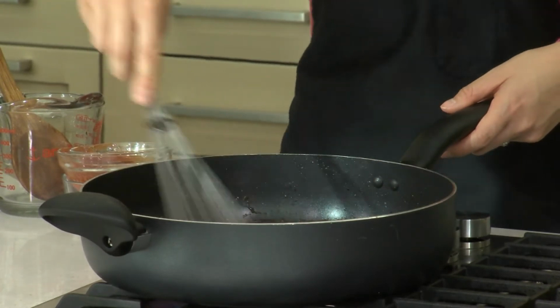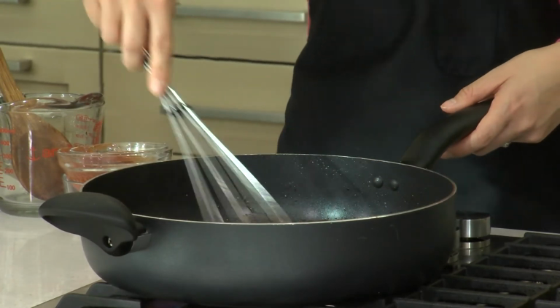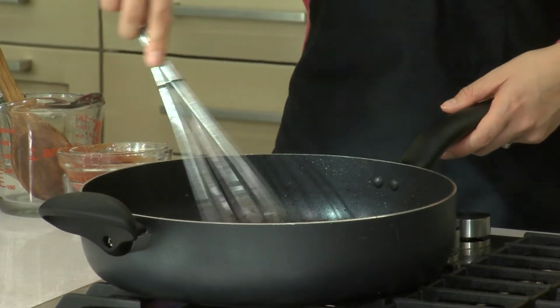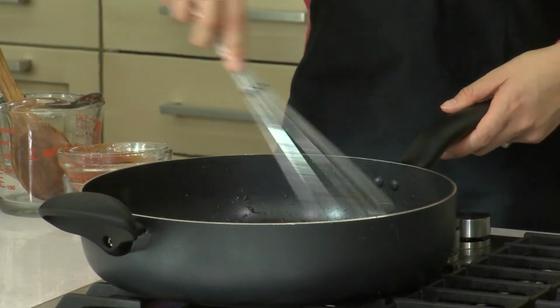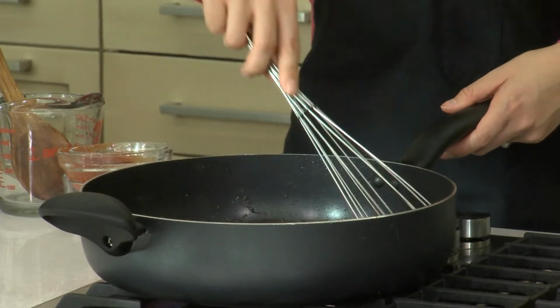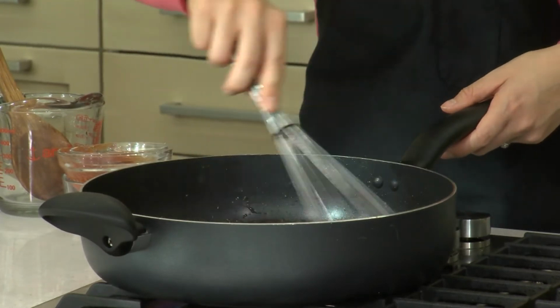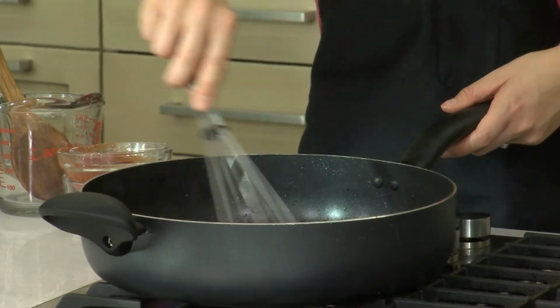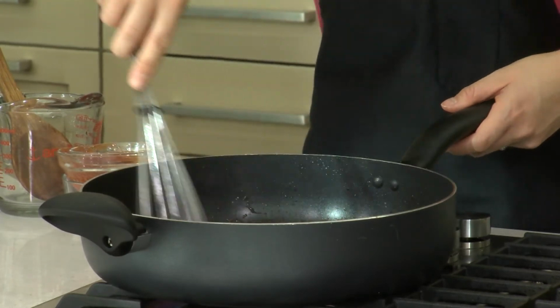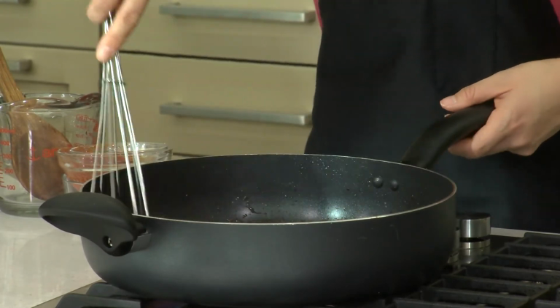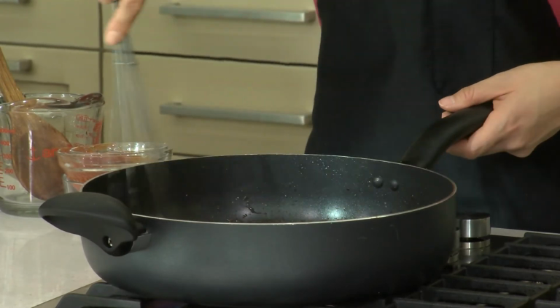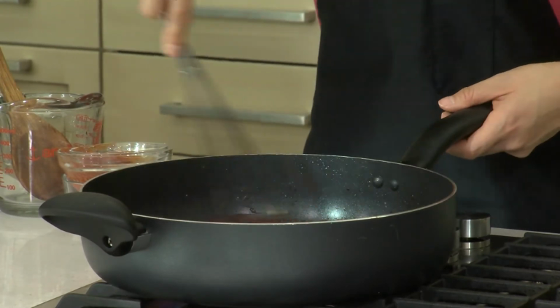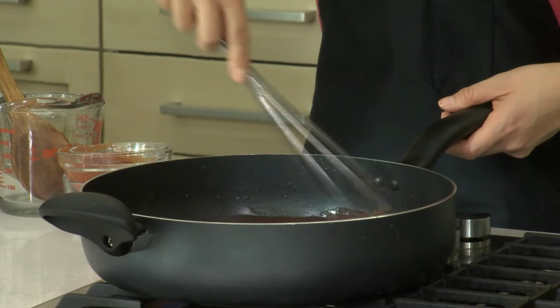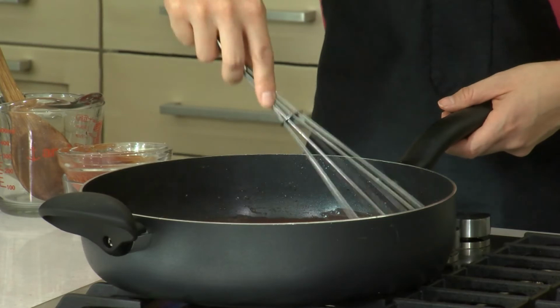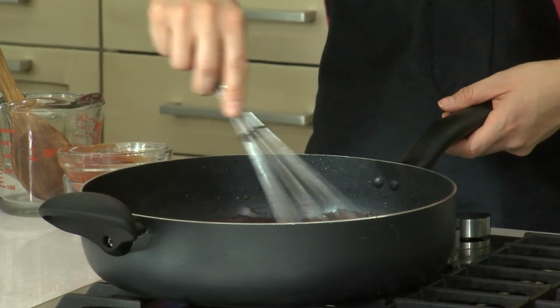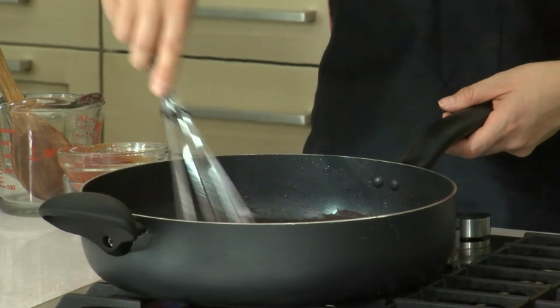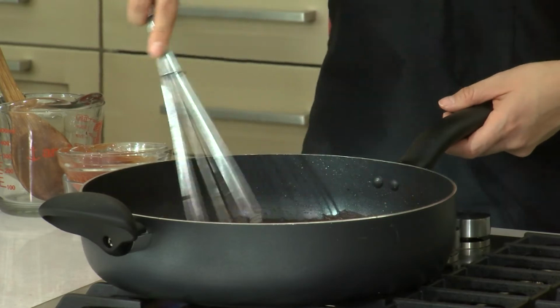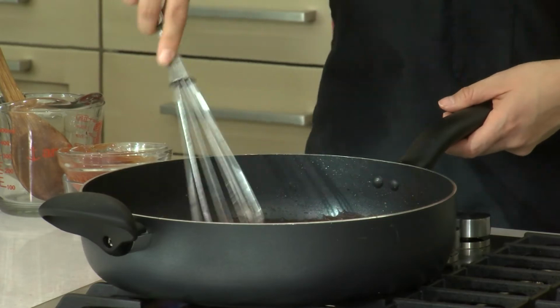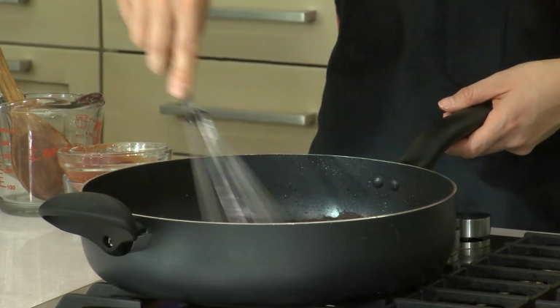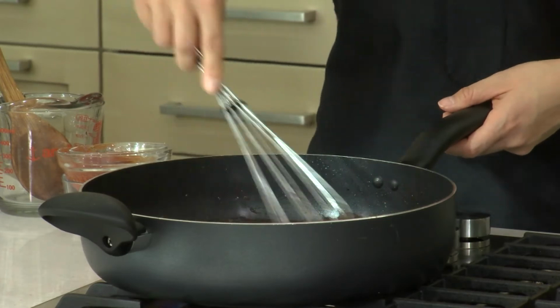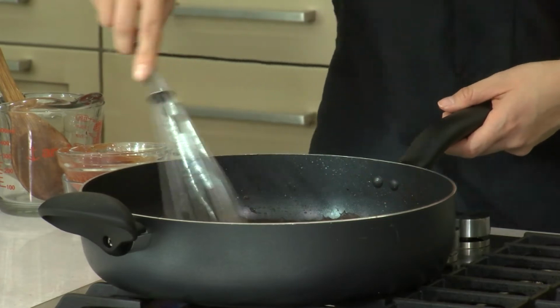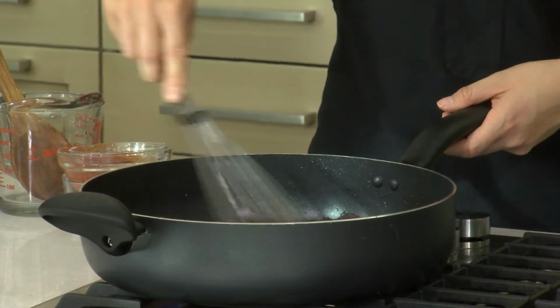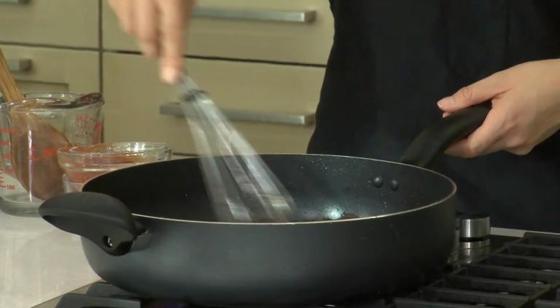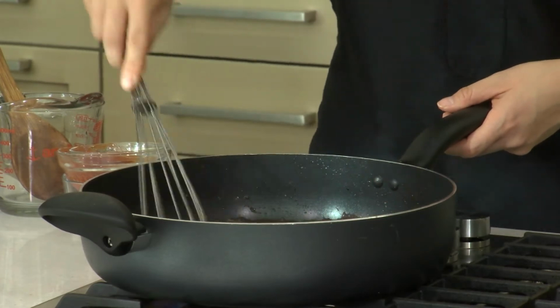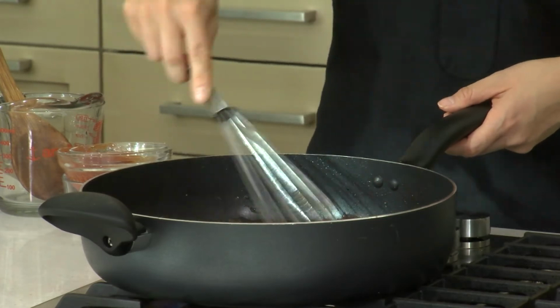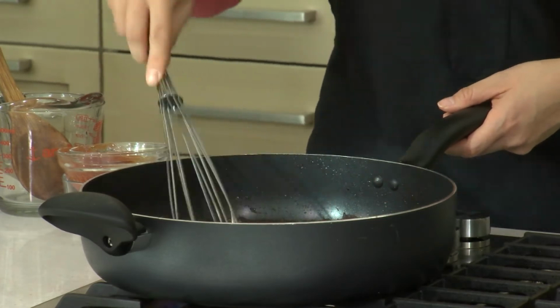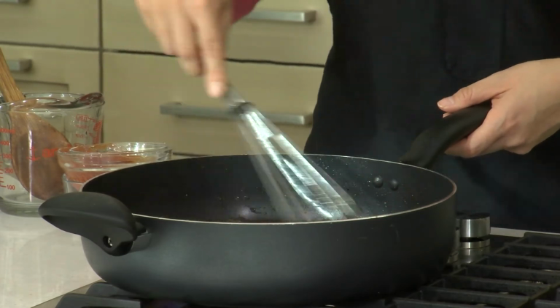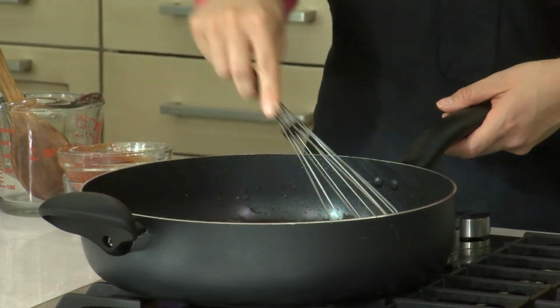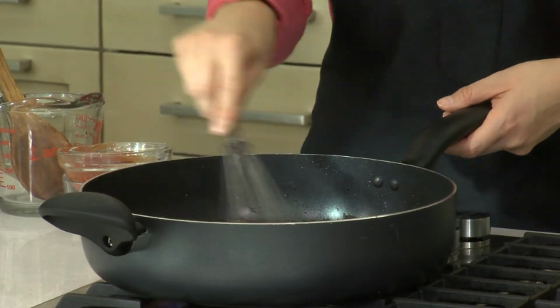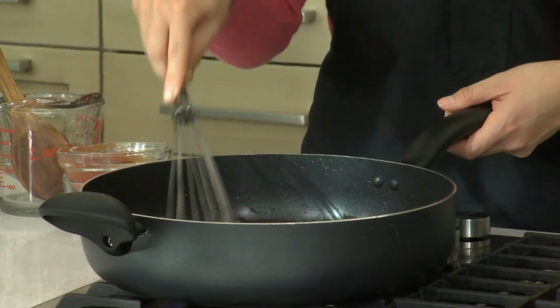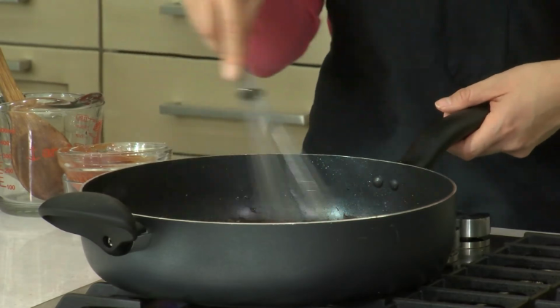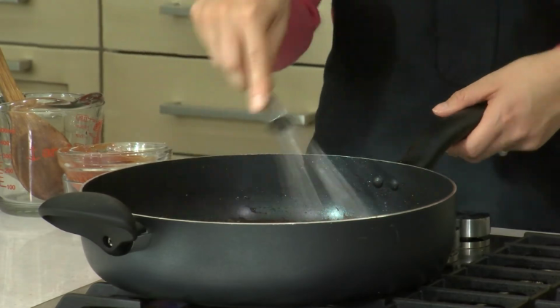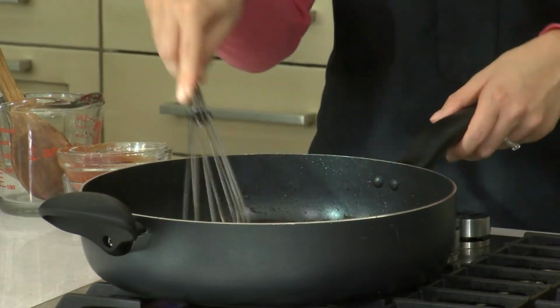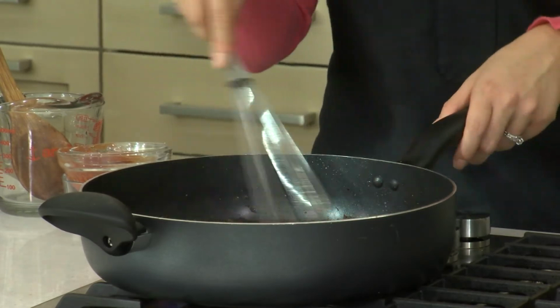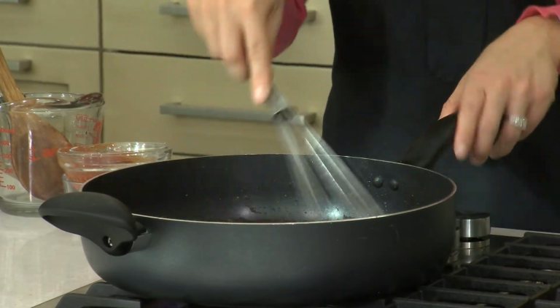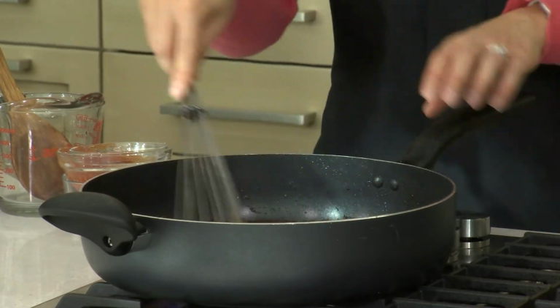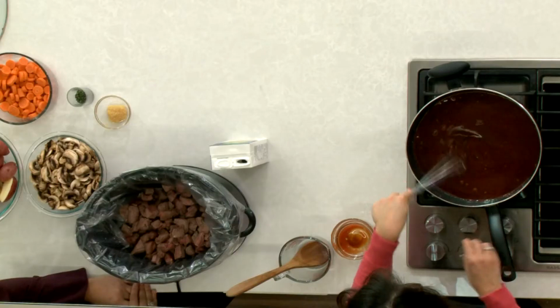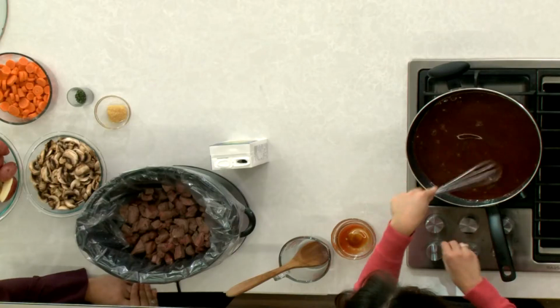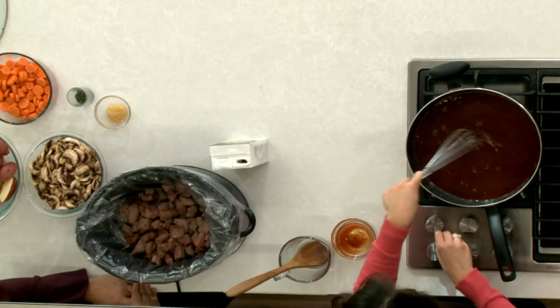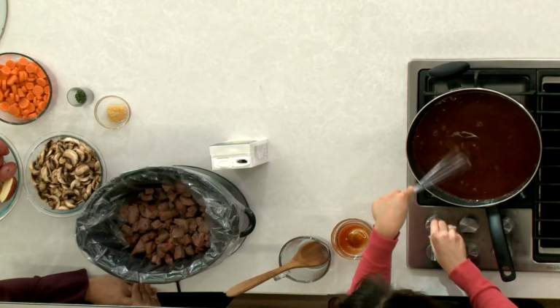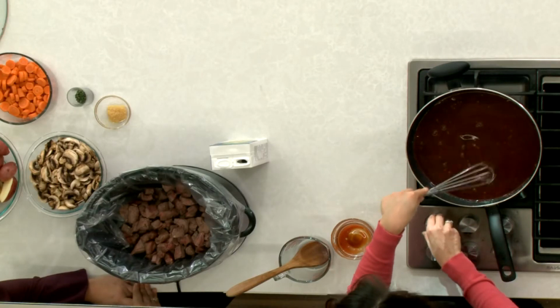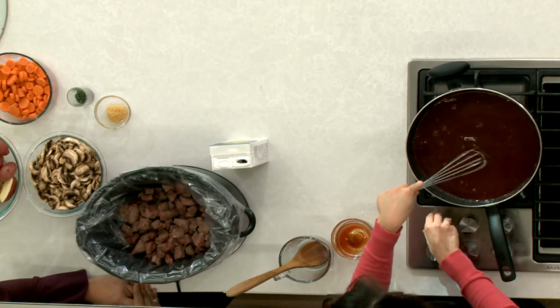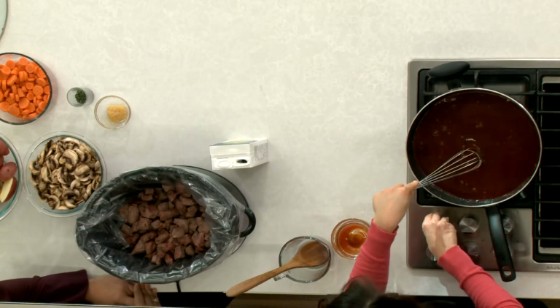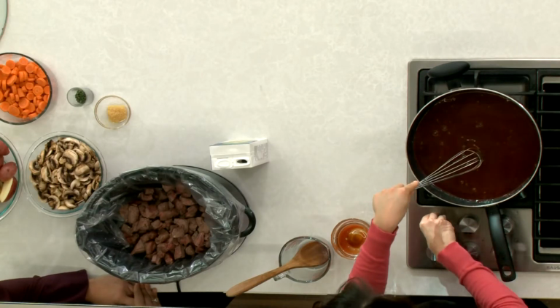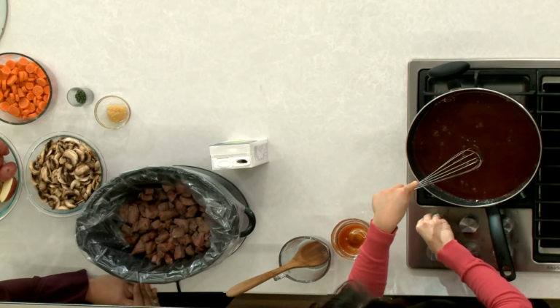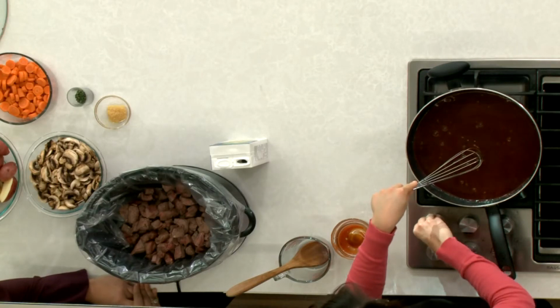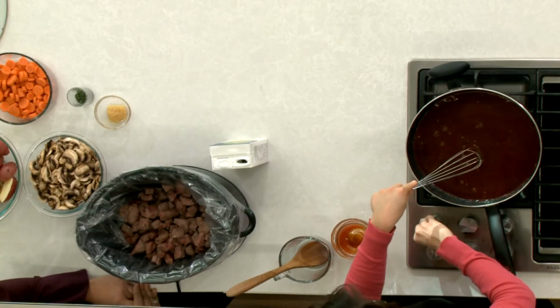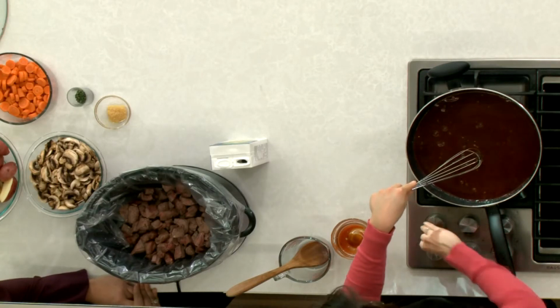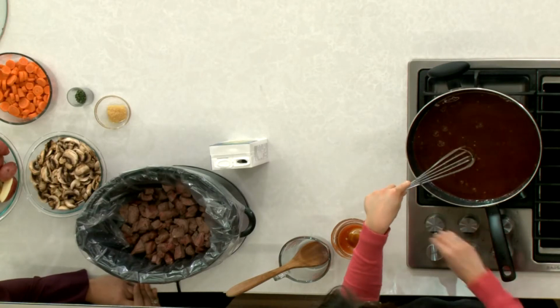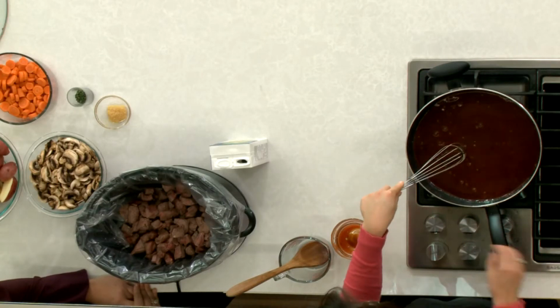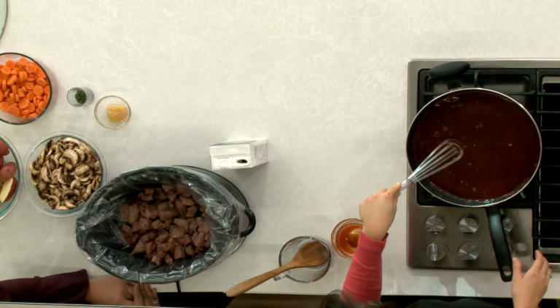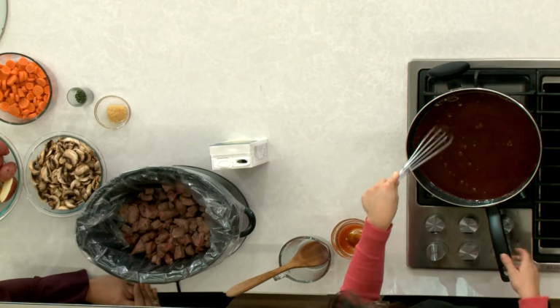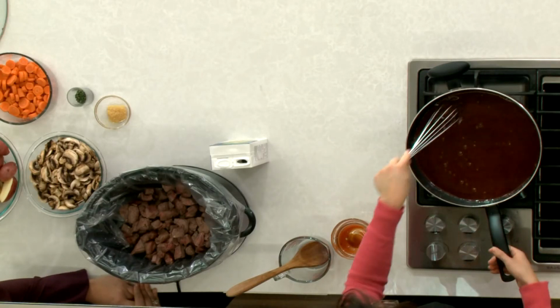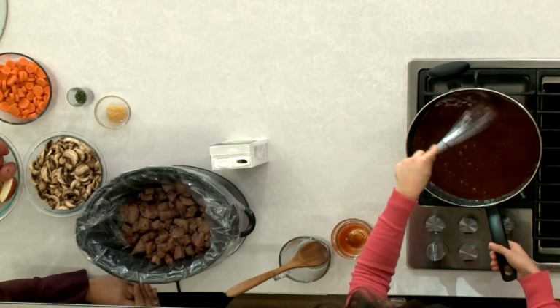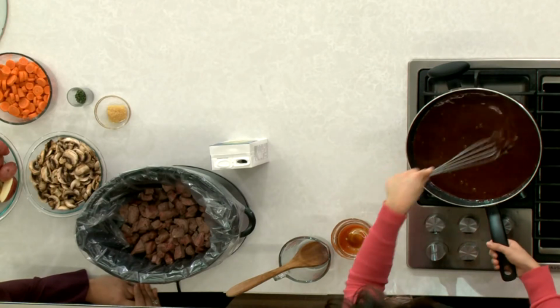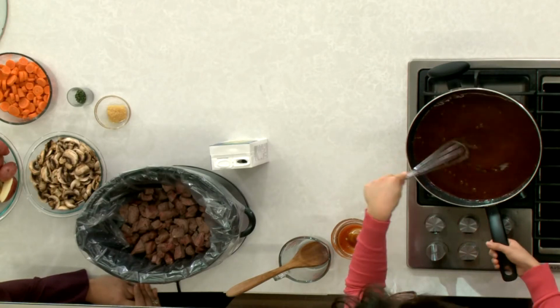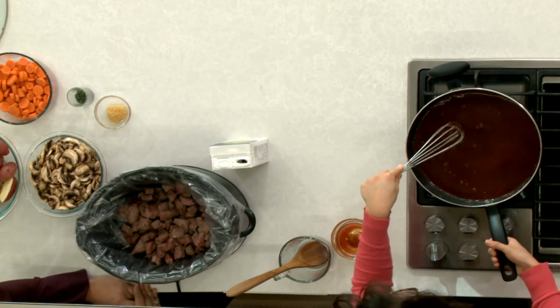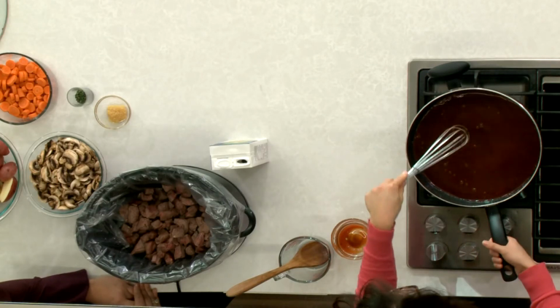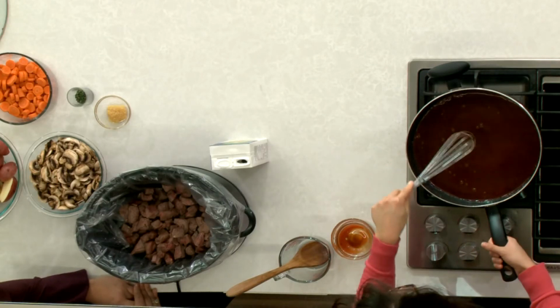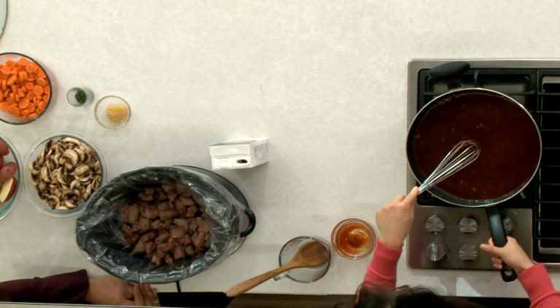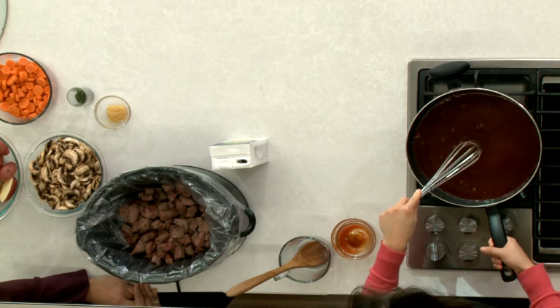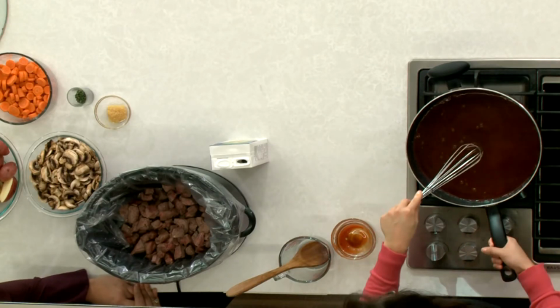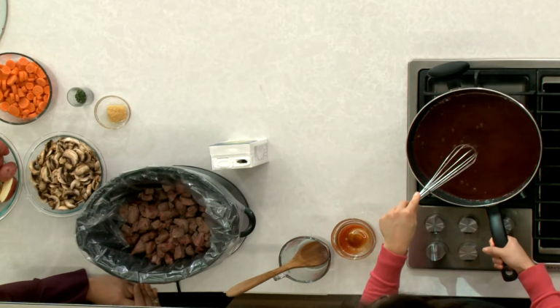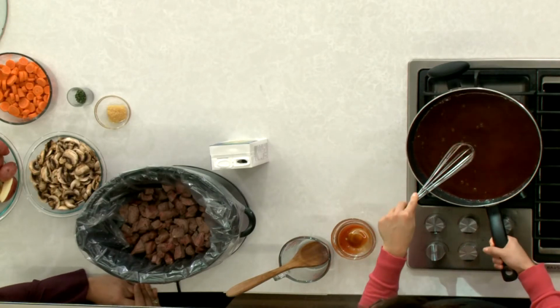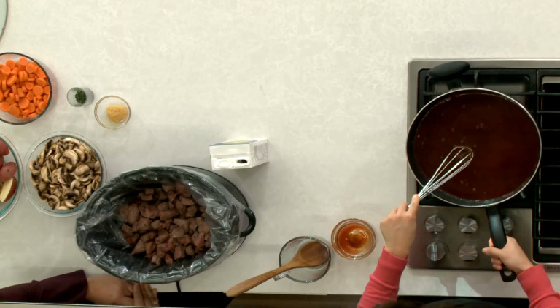The sauce is looking nice and good — it's thickened, there are no clumps, and it's well combined. So let's get it into the slow cooker.